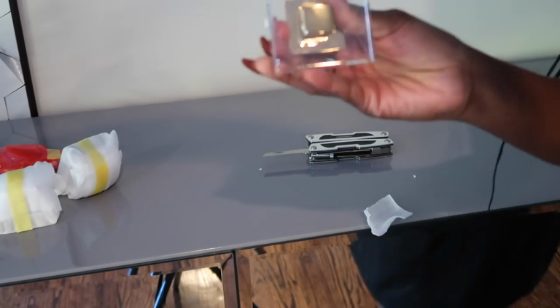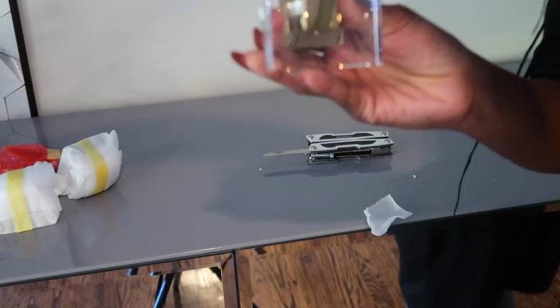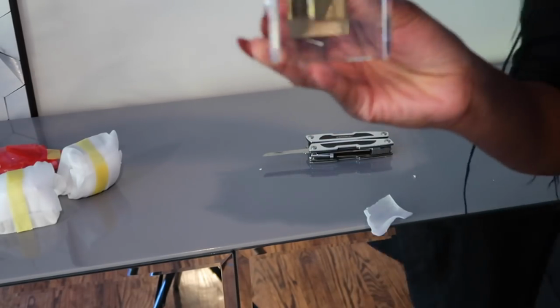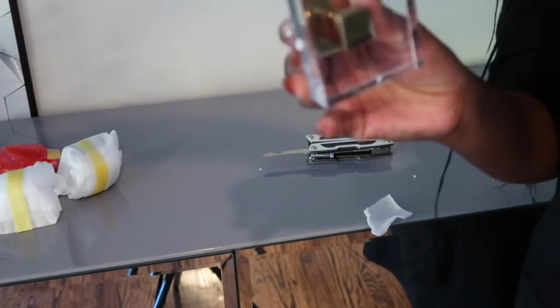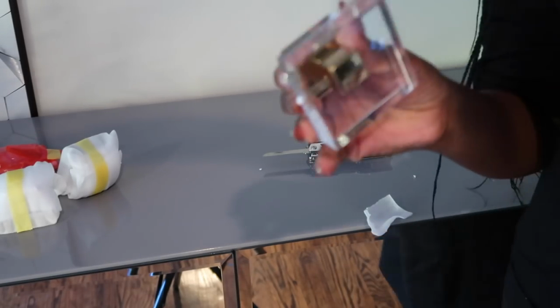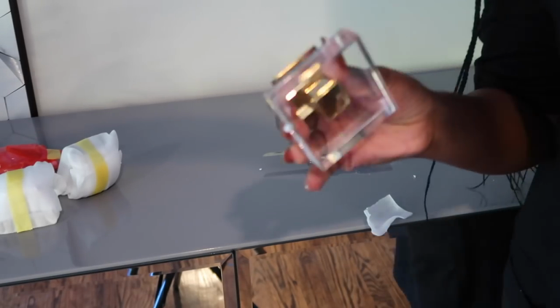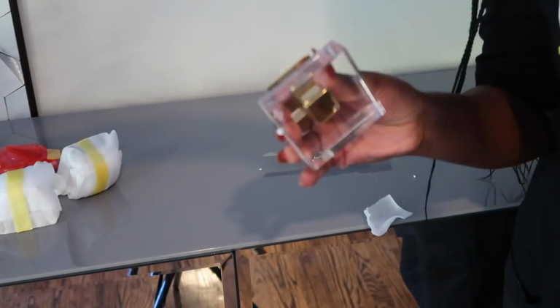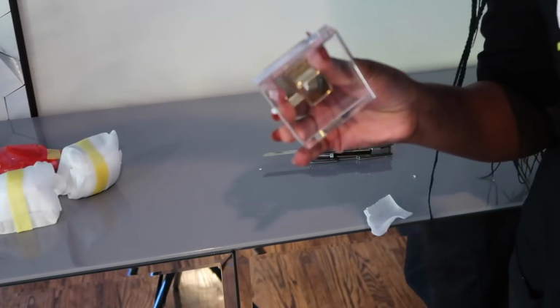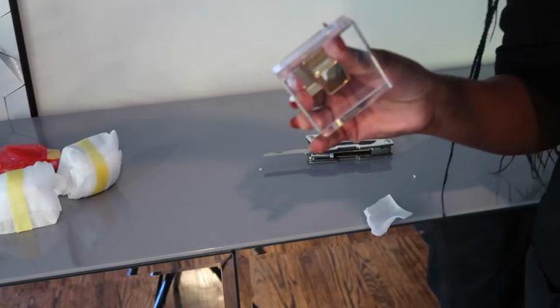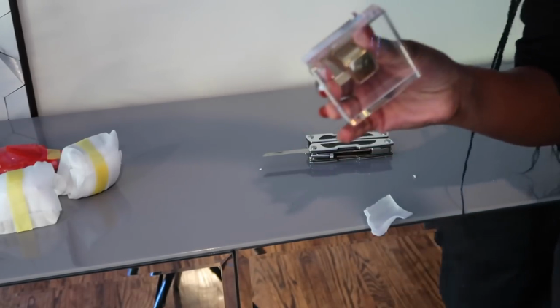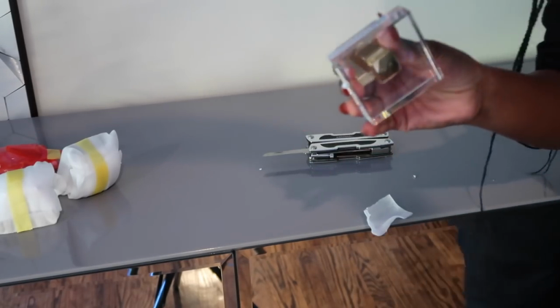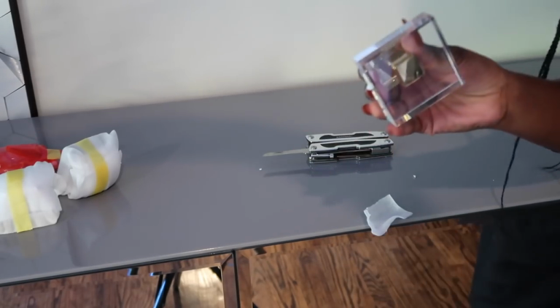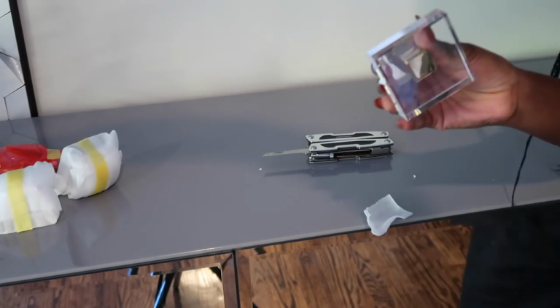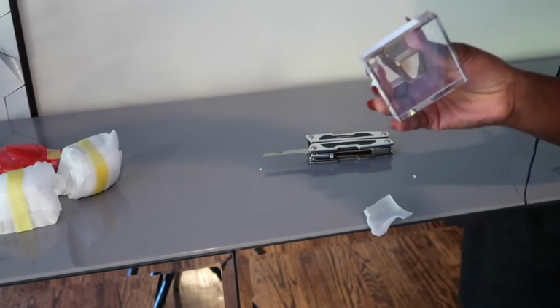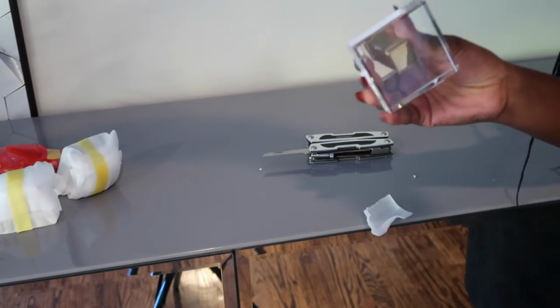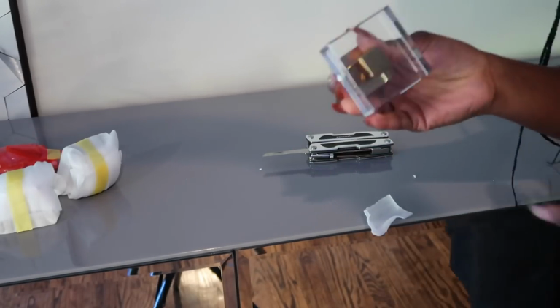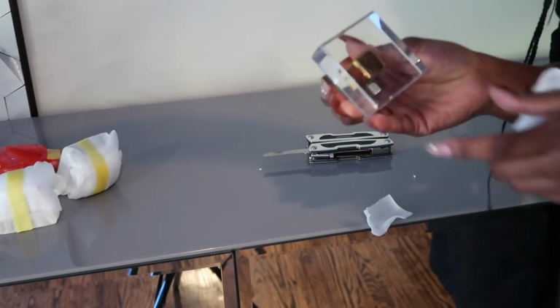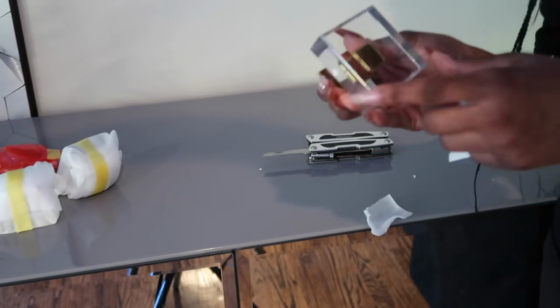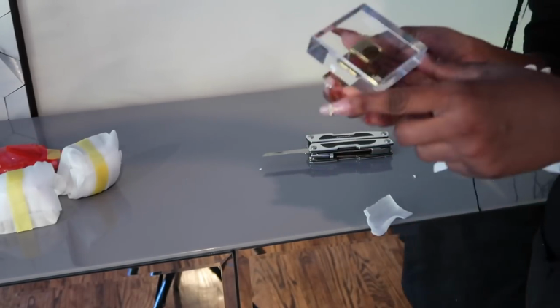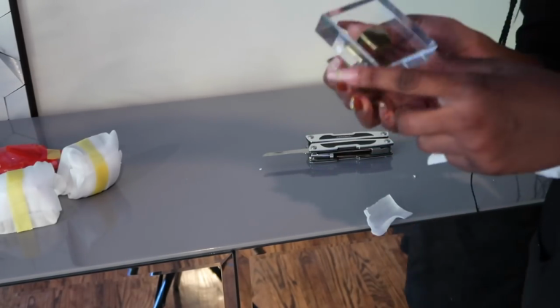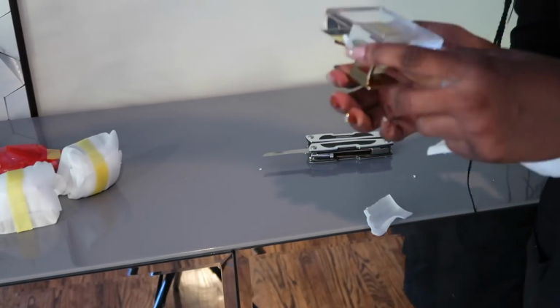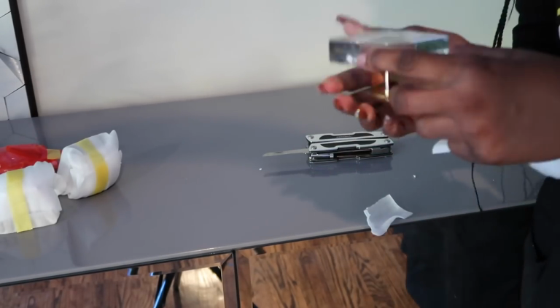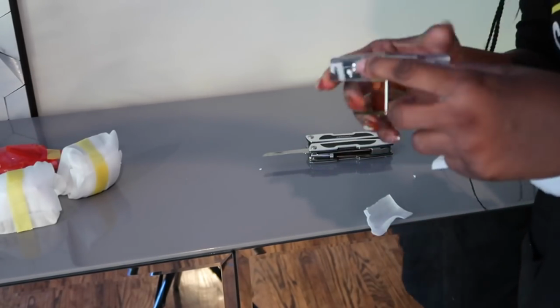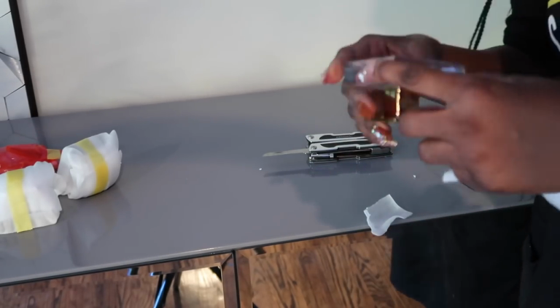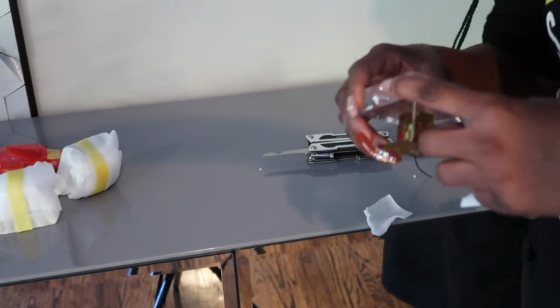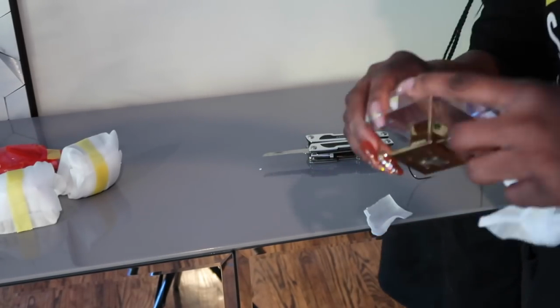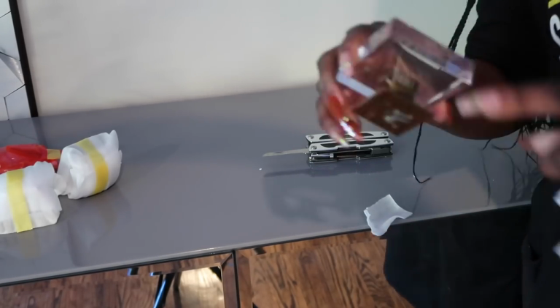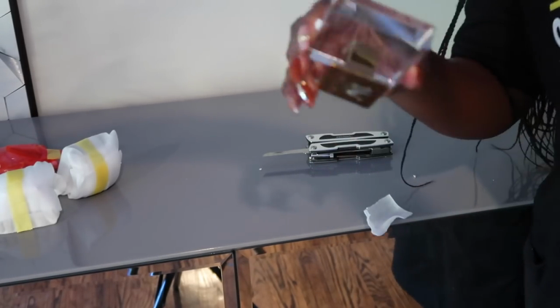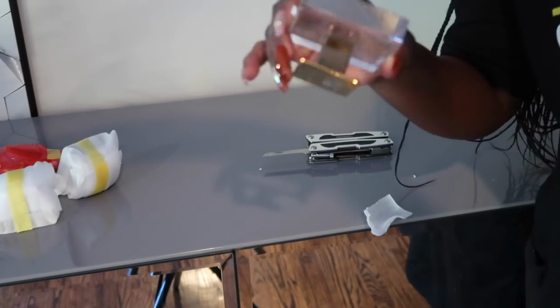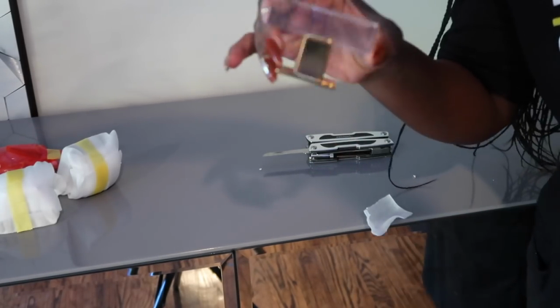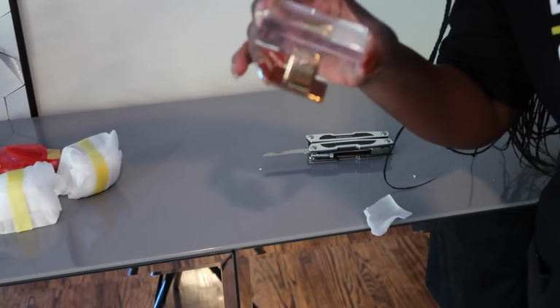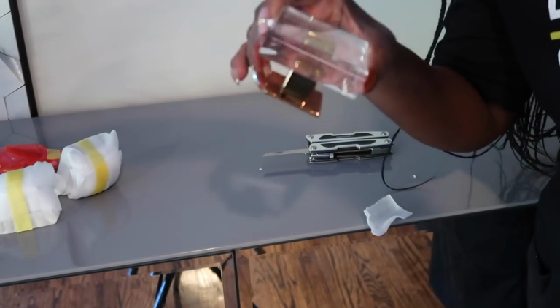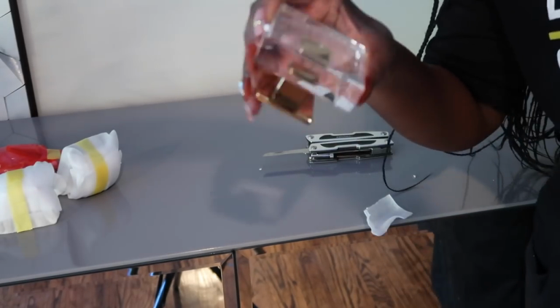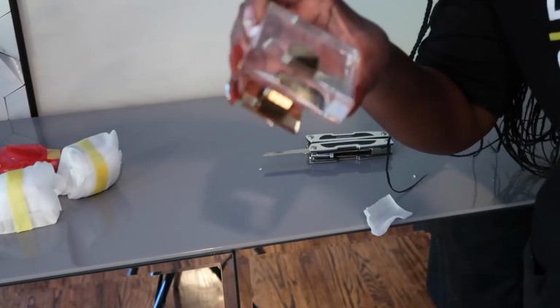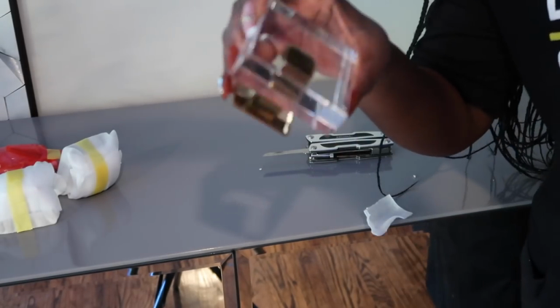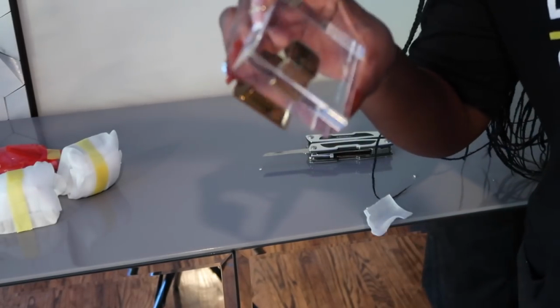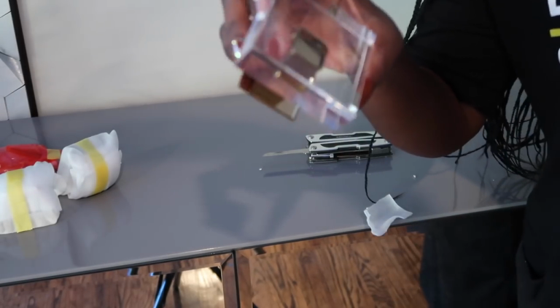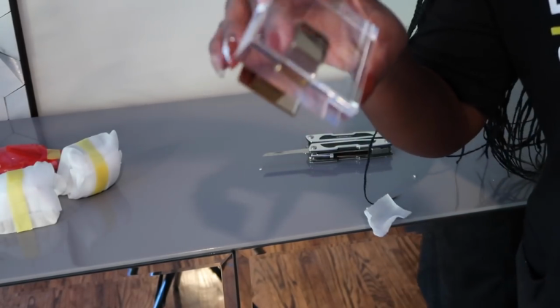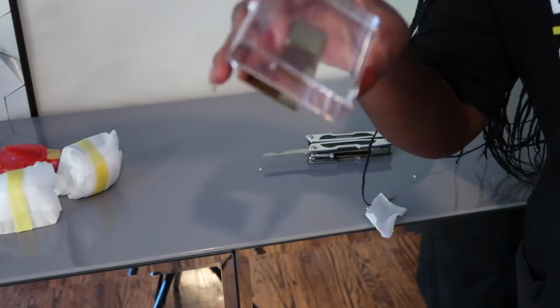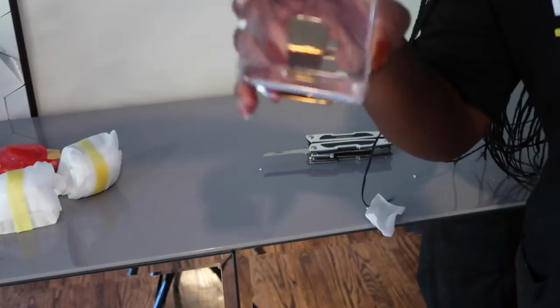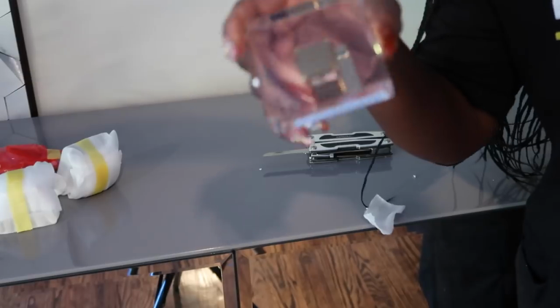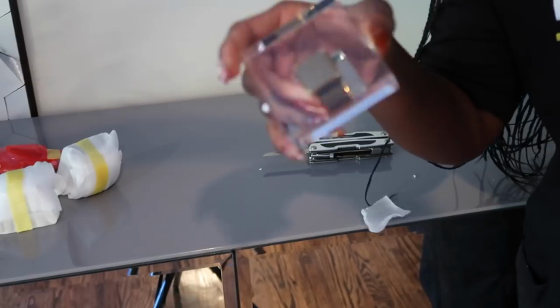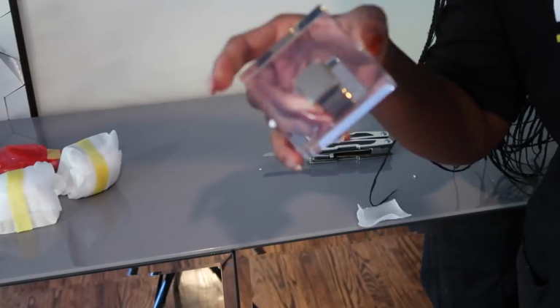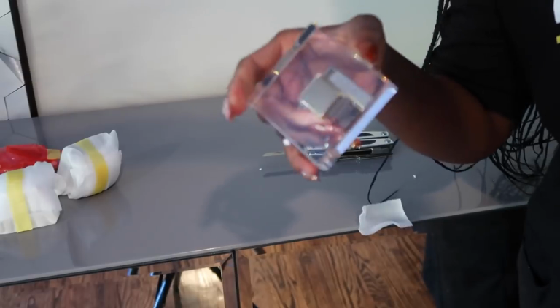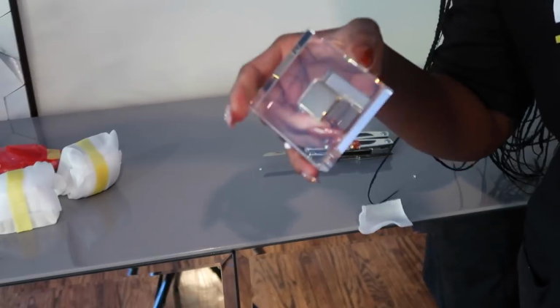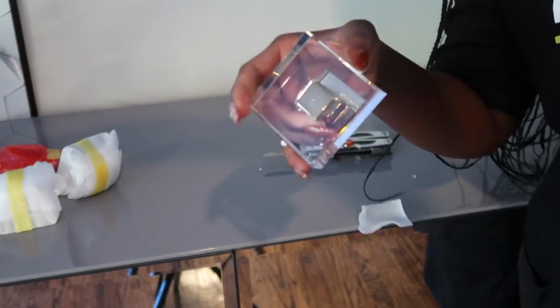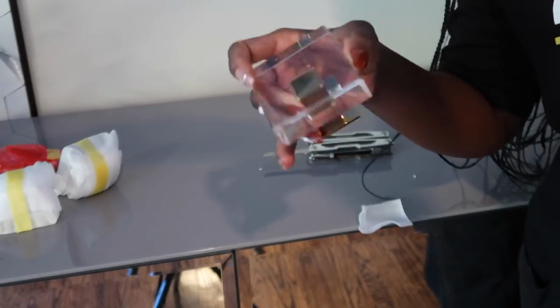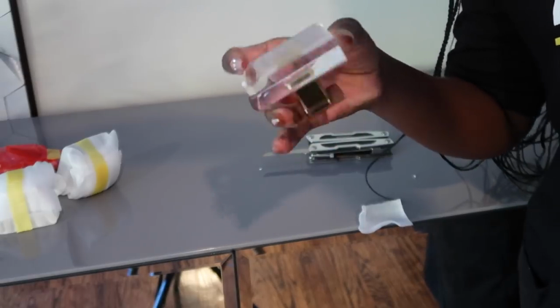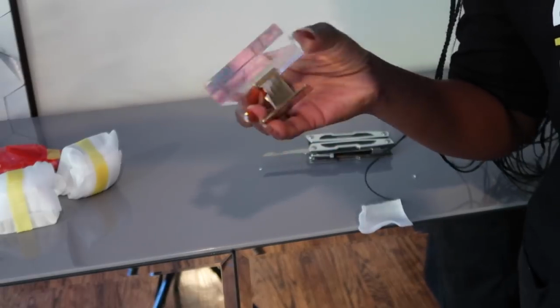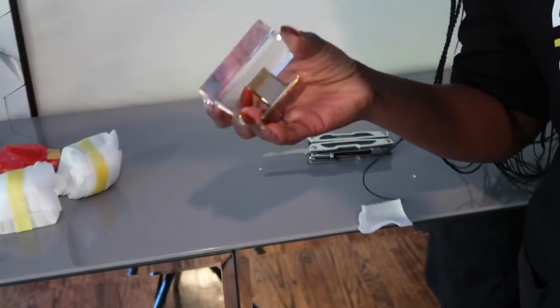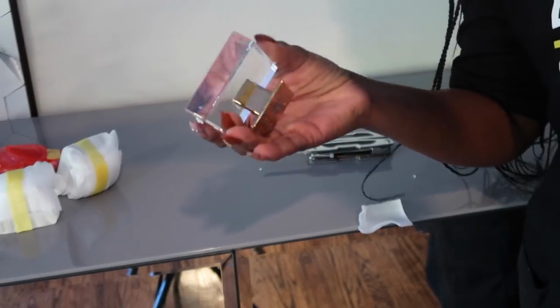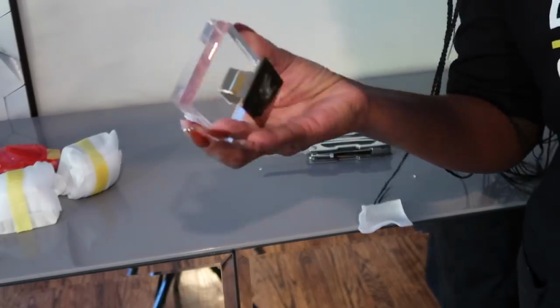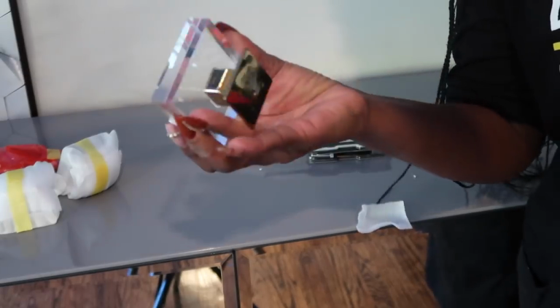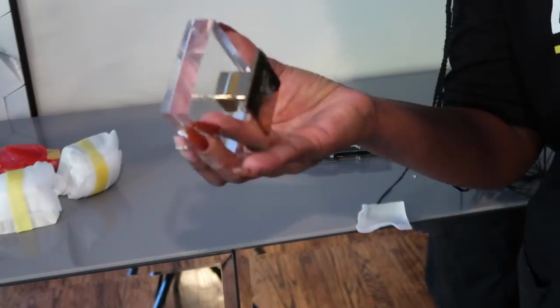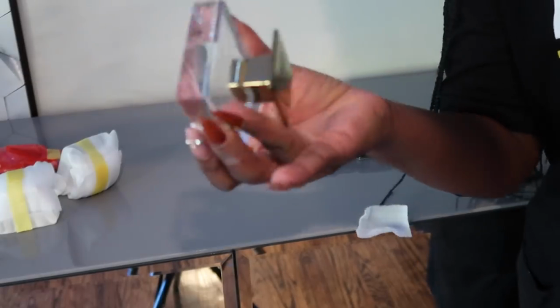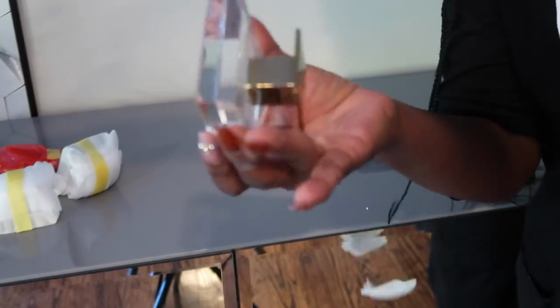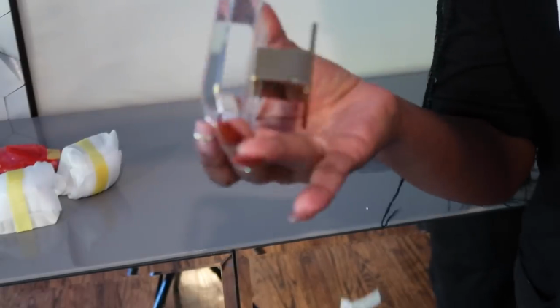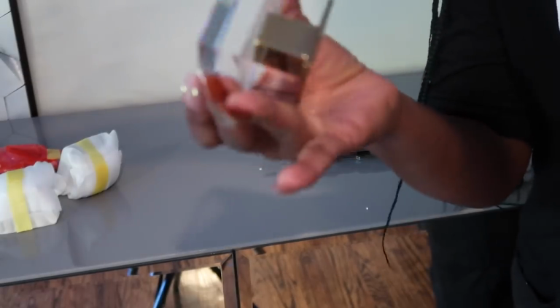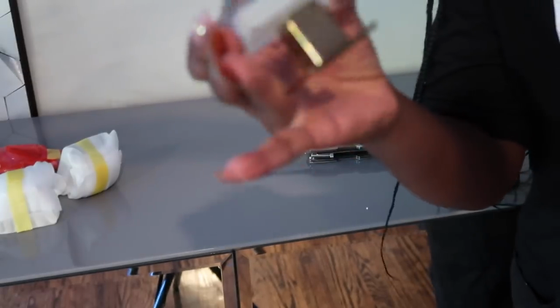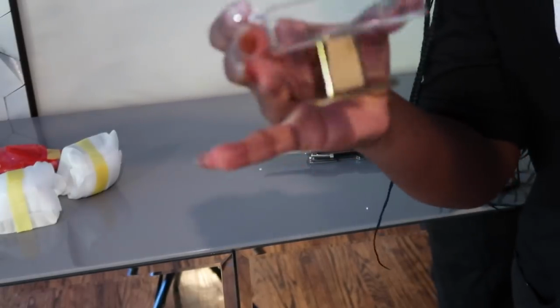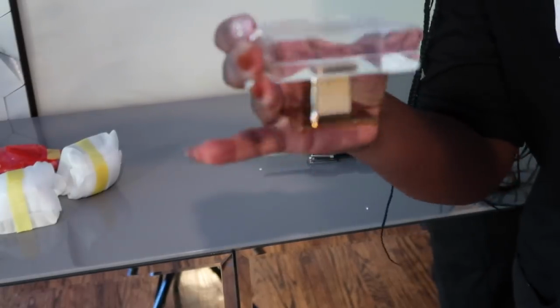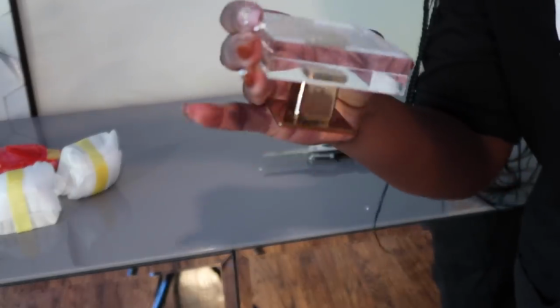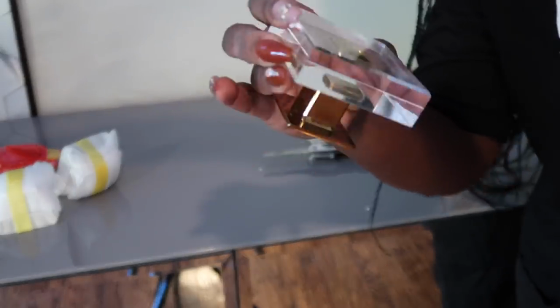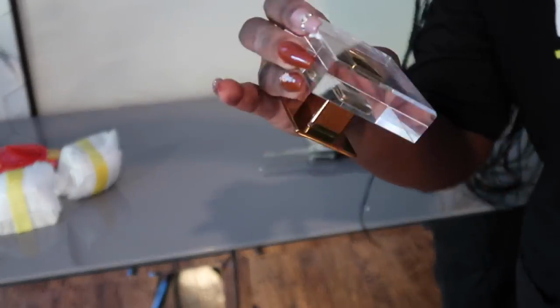These are the knobs — they are super pretty. They are in acrylic and gold.